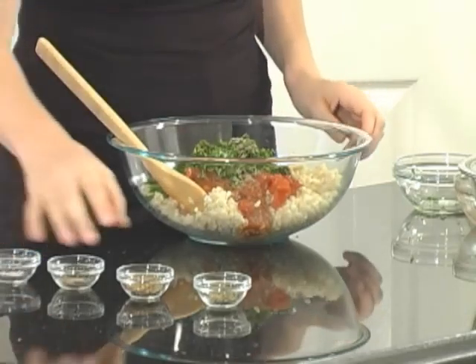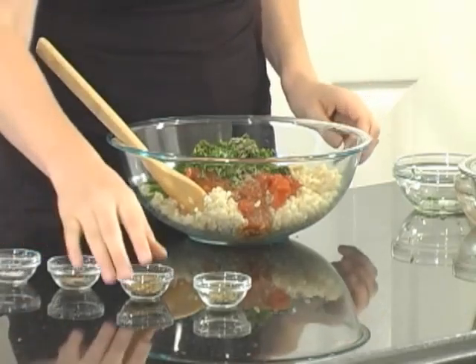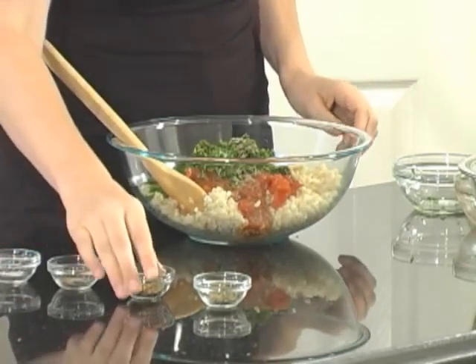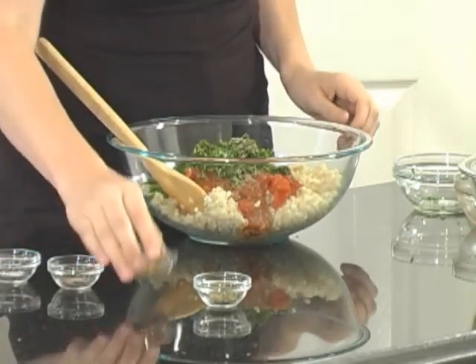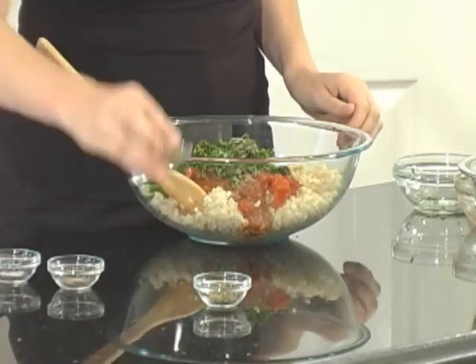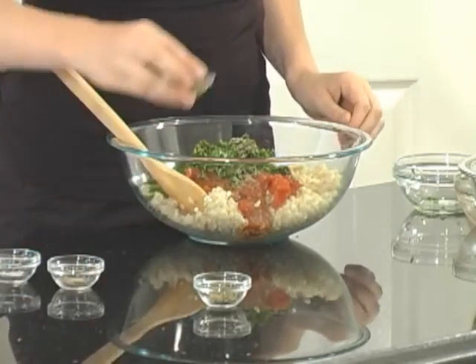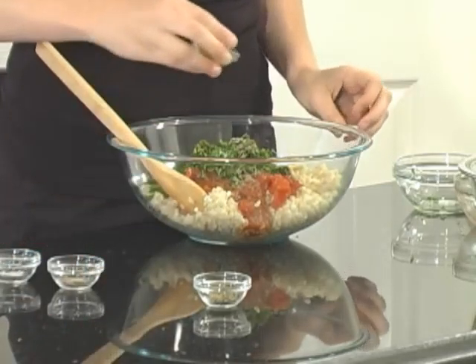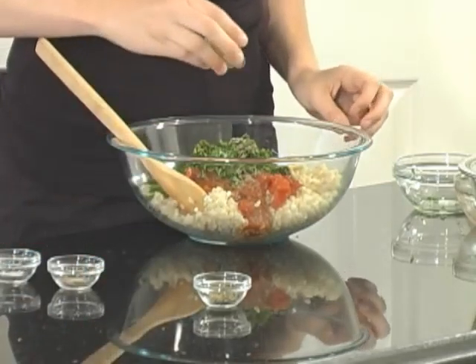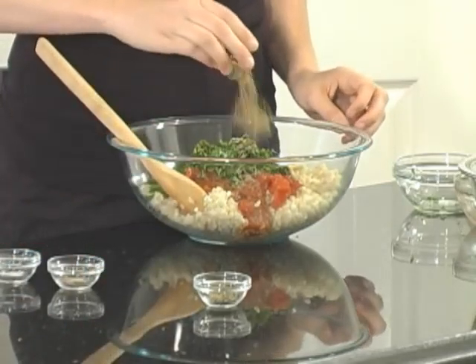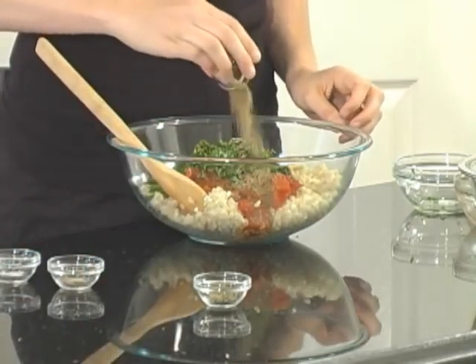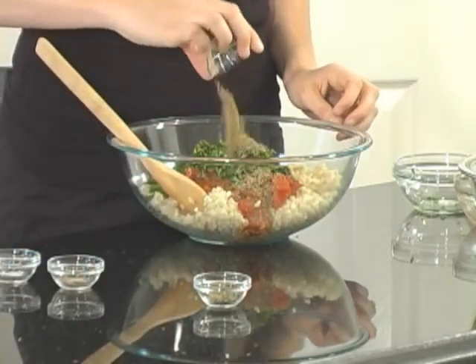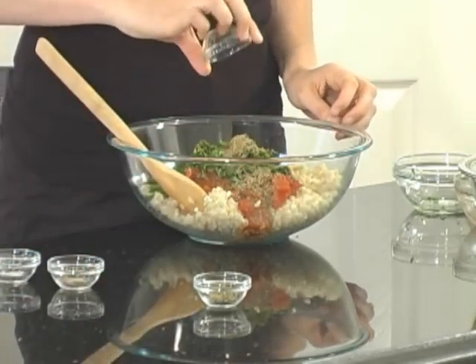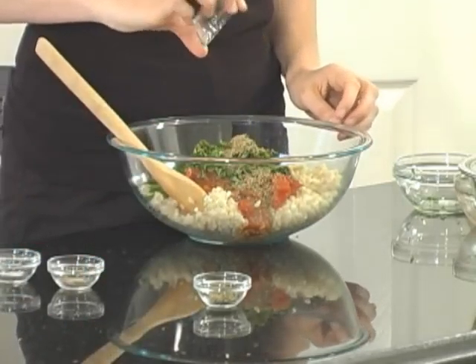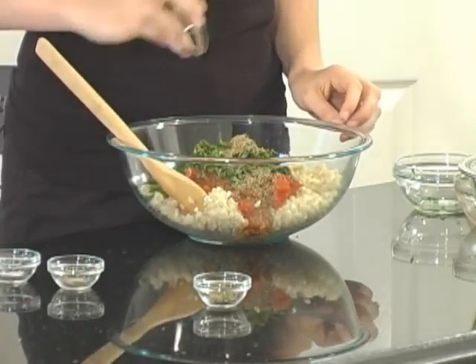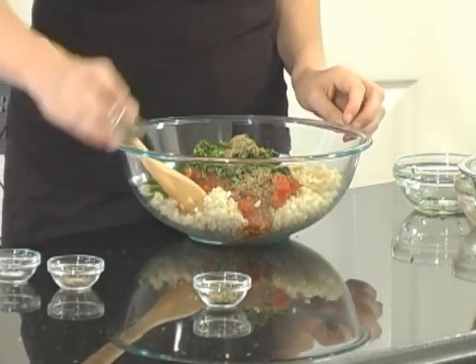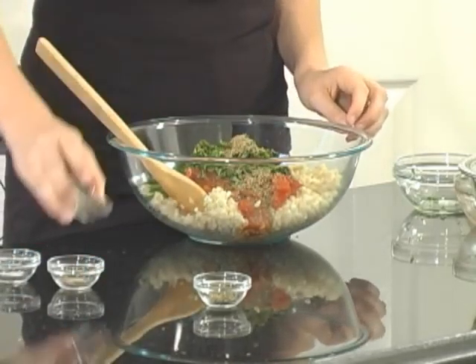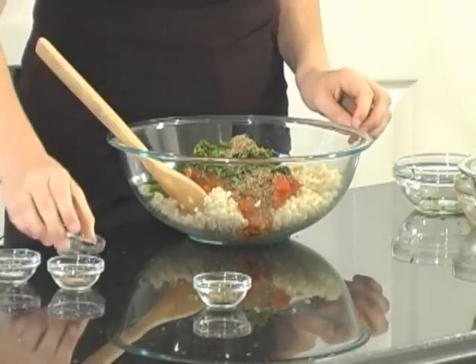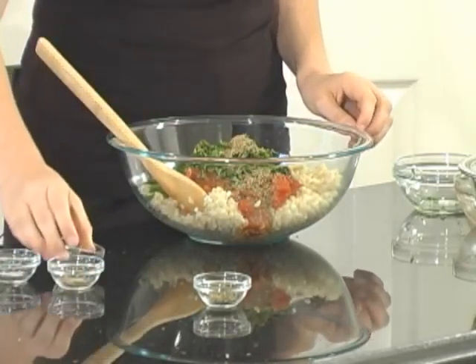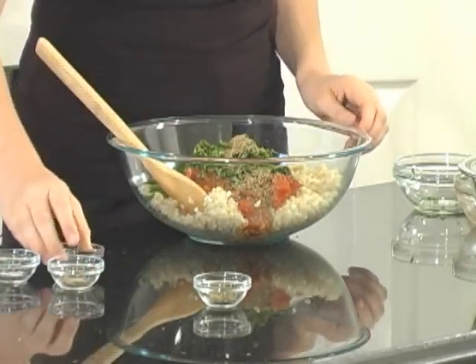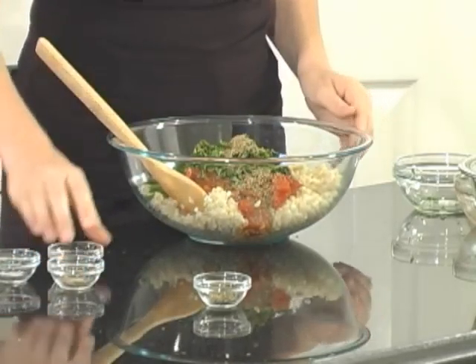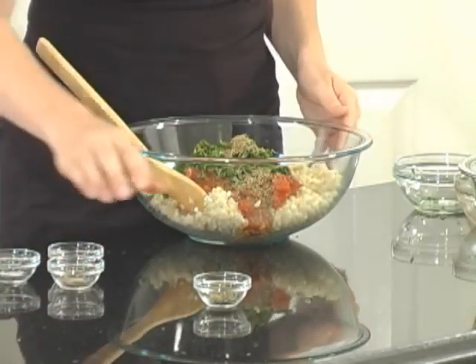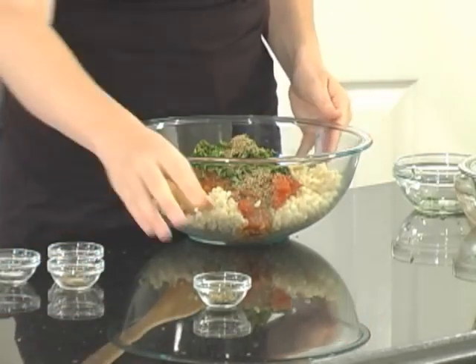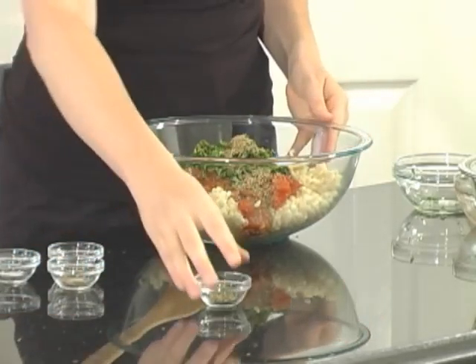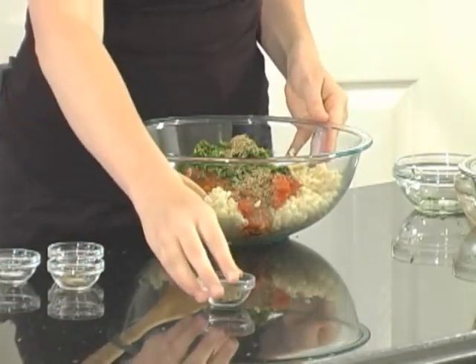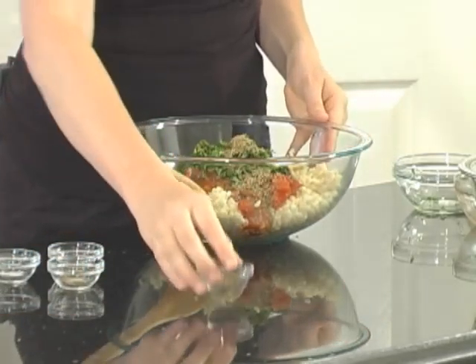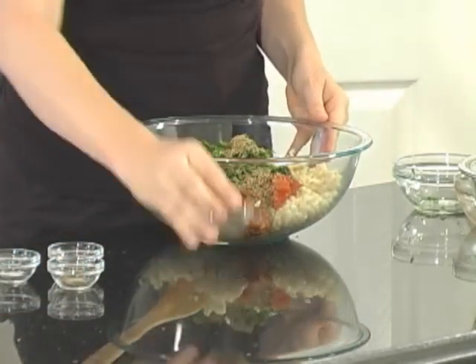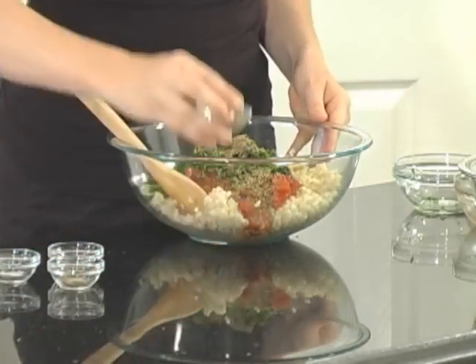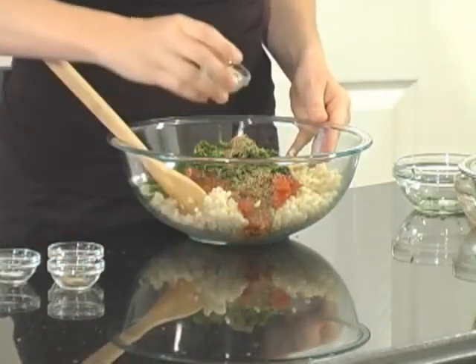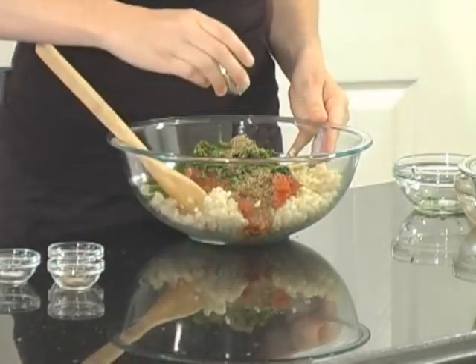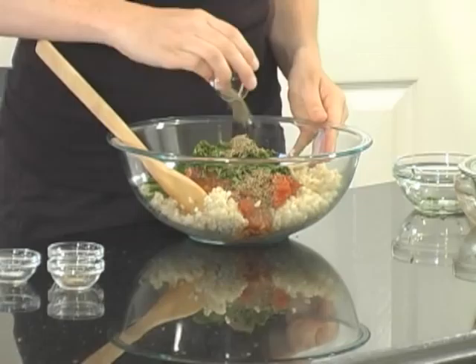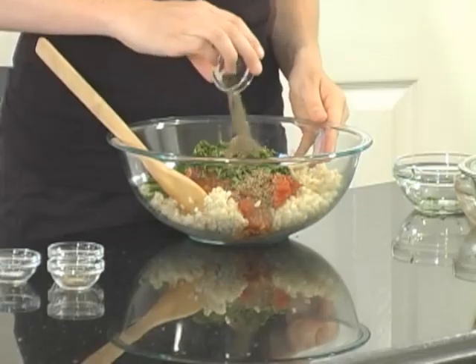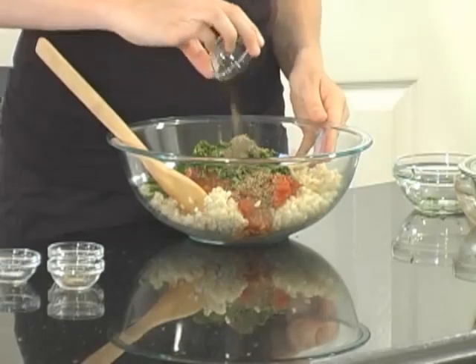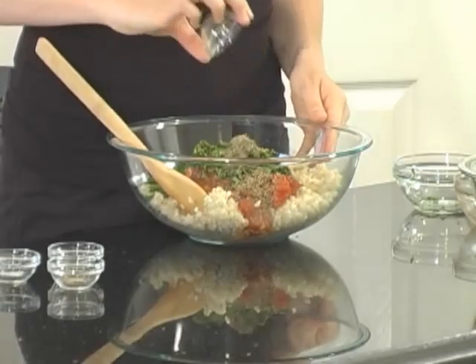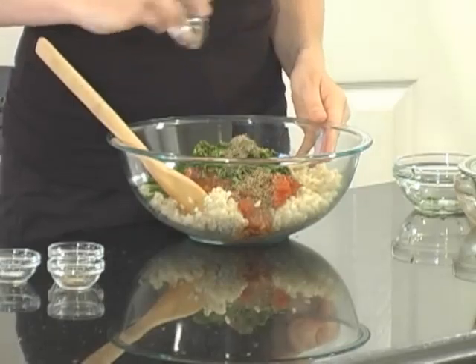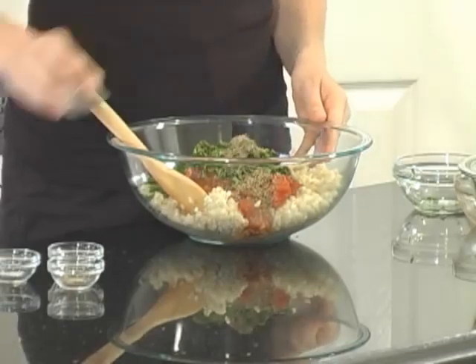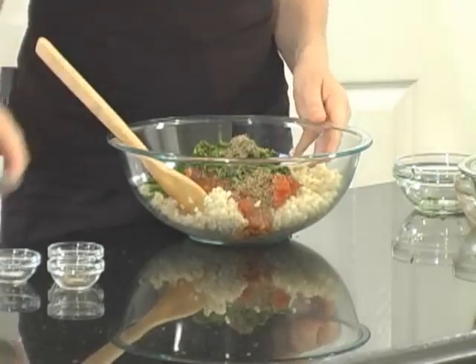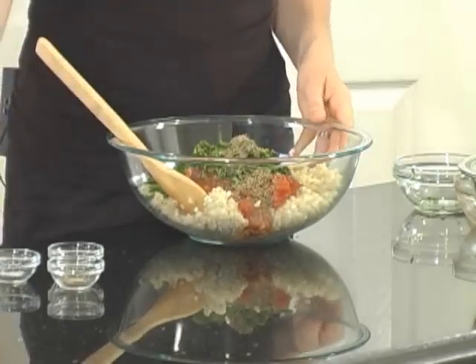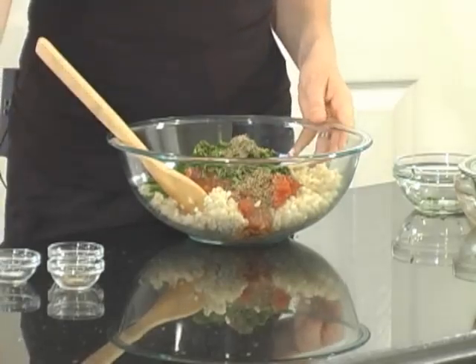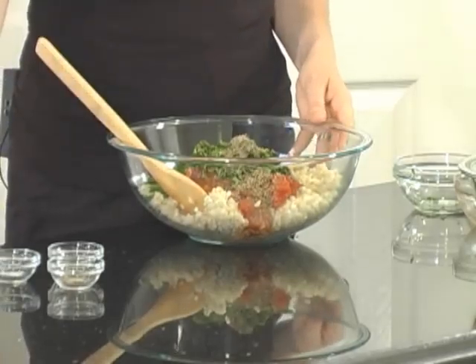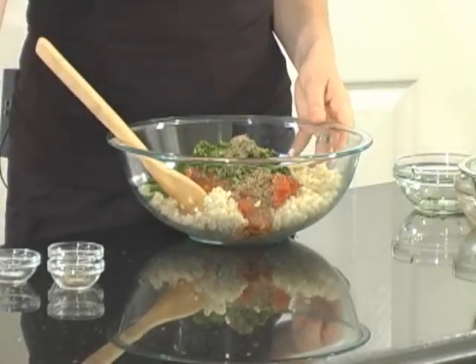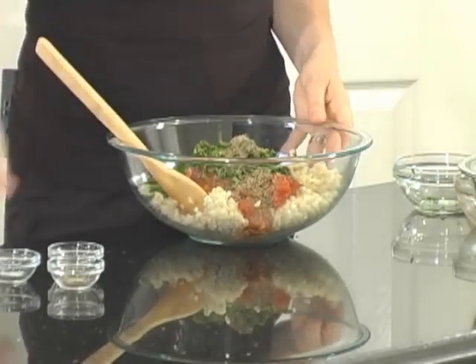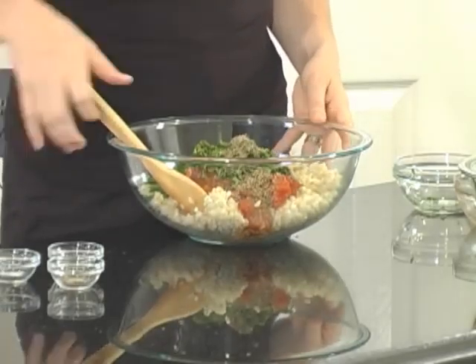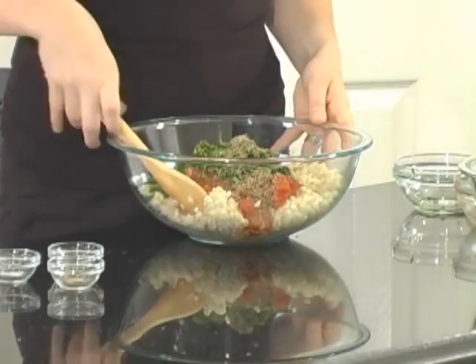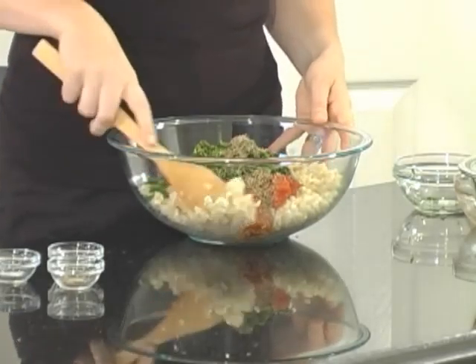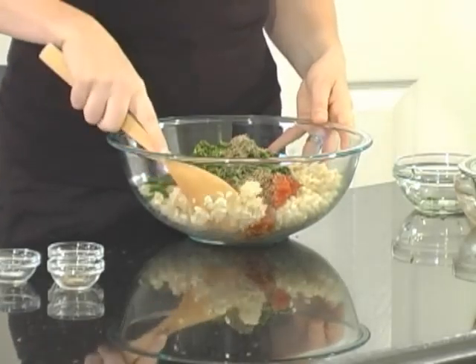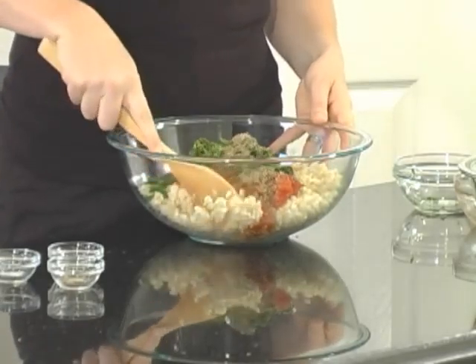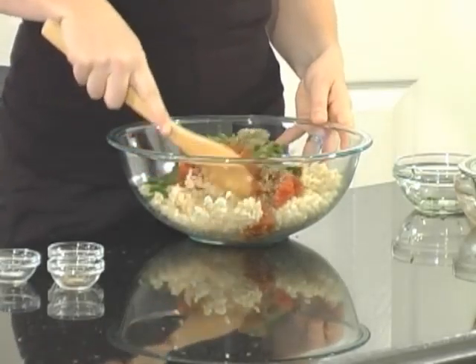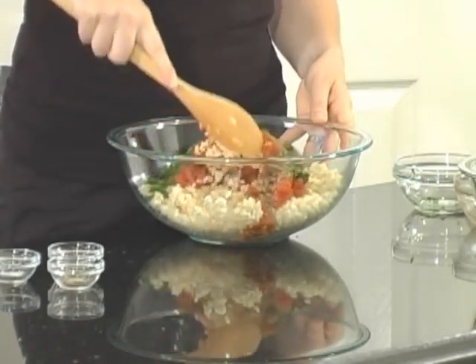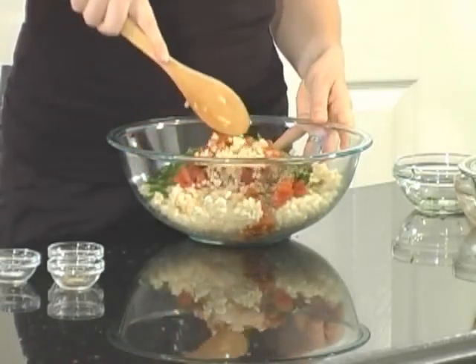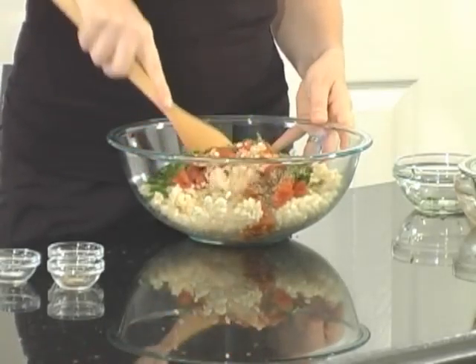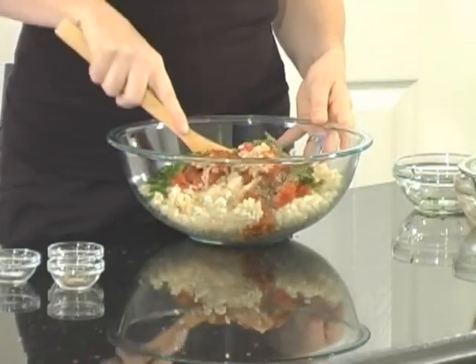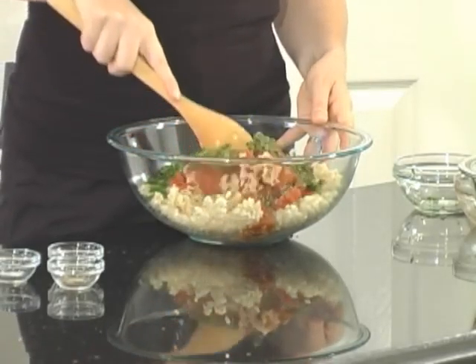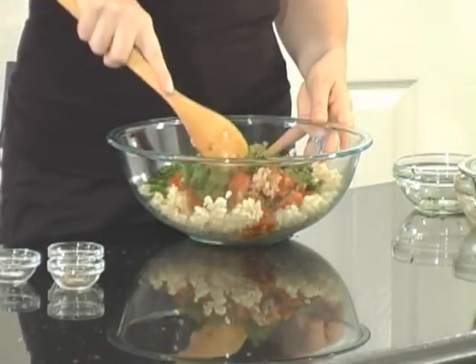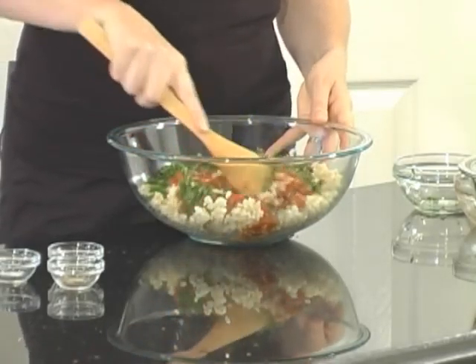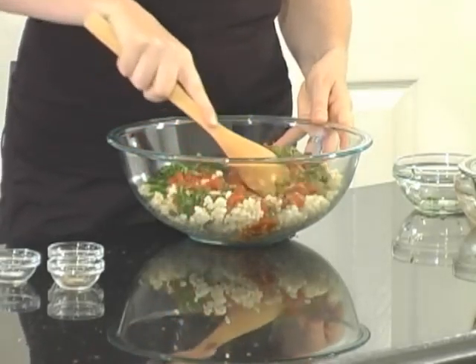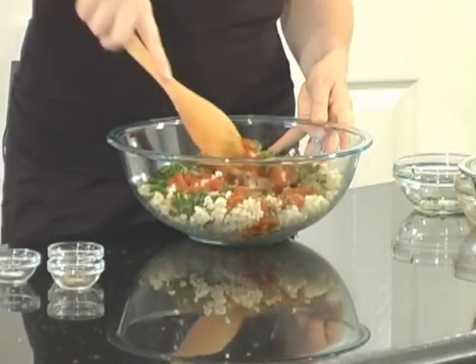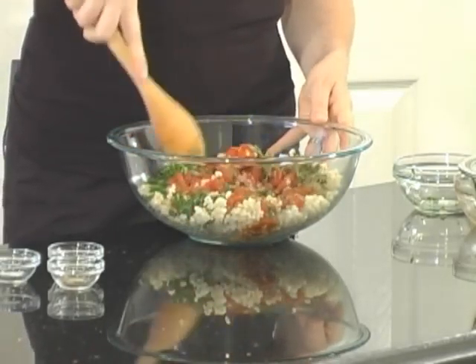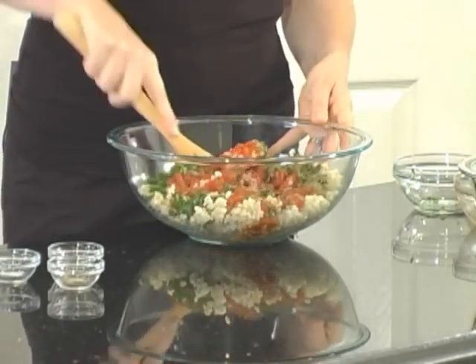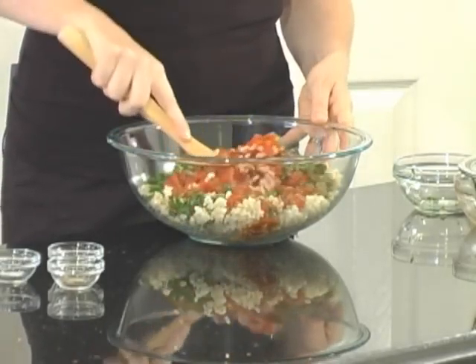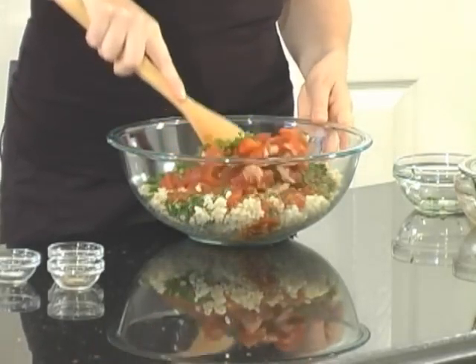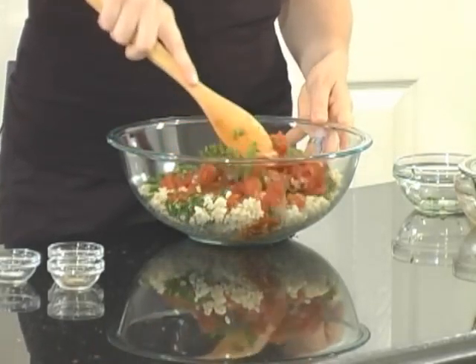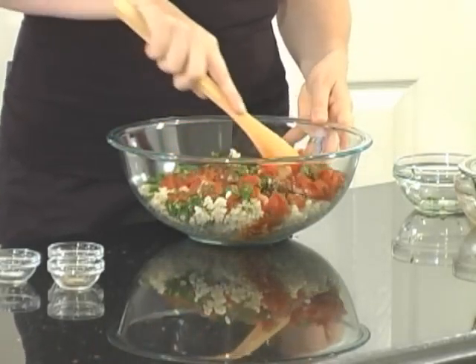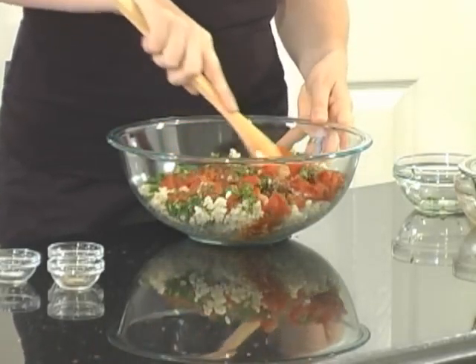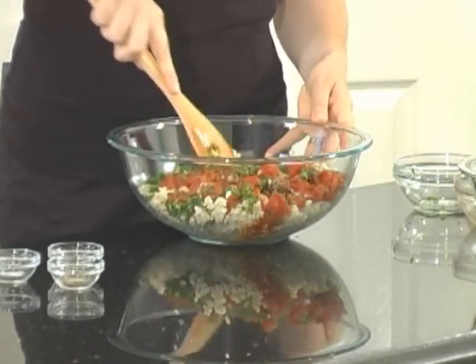Add 1 teaspoon of dried oregano and 1/2 teaspoon of ground black pepper. Give these a good stir until they're mixed well.